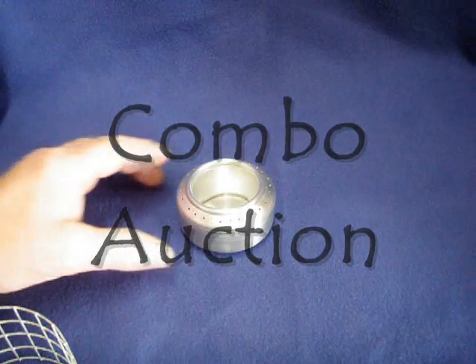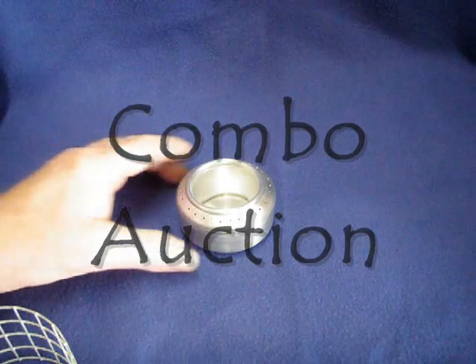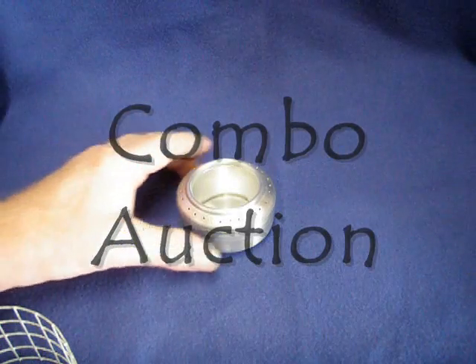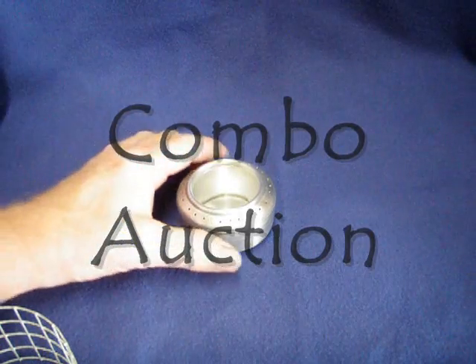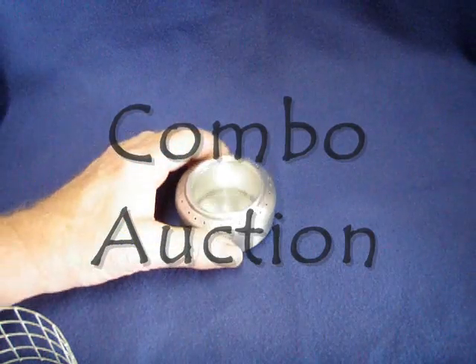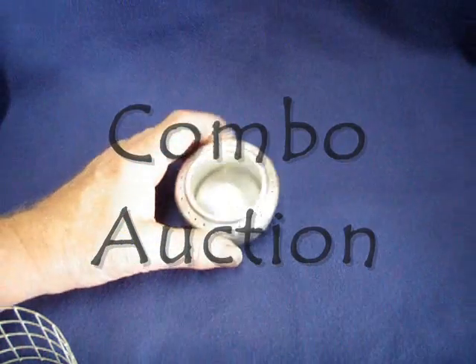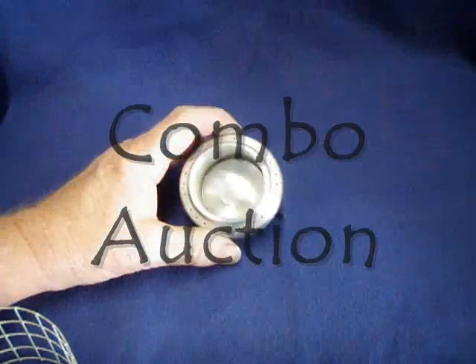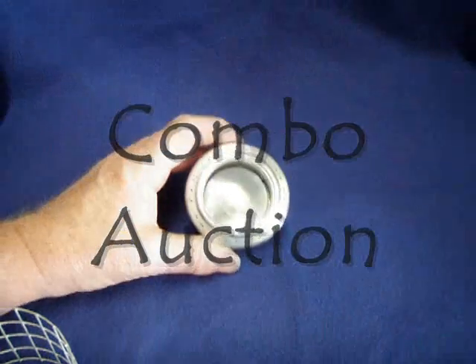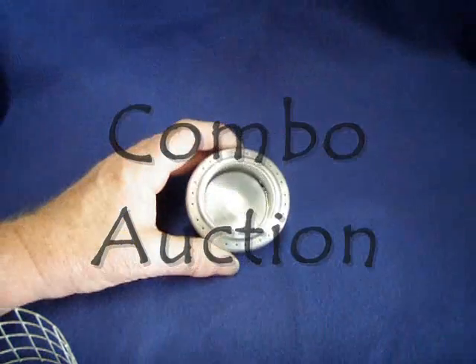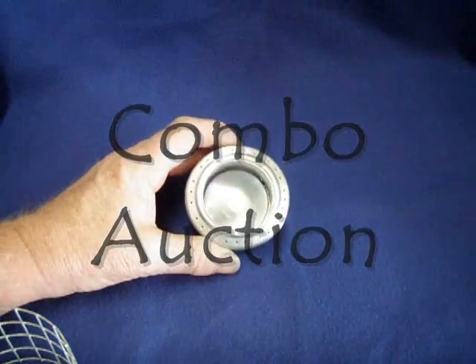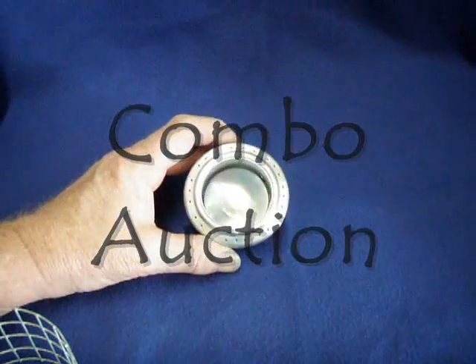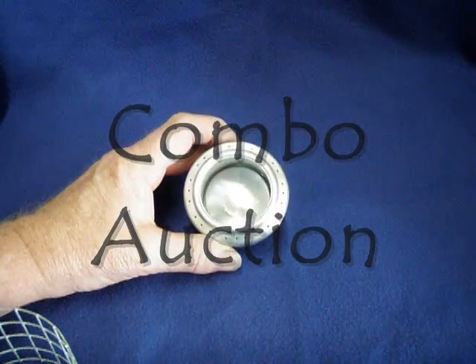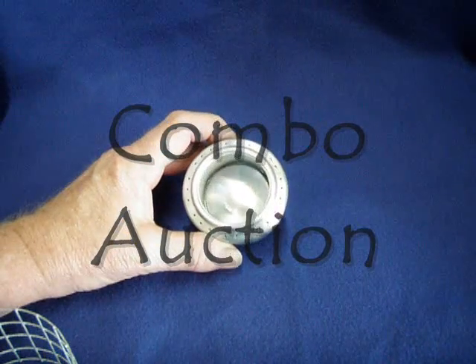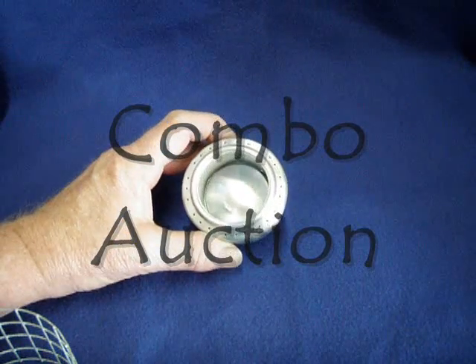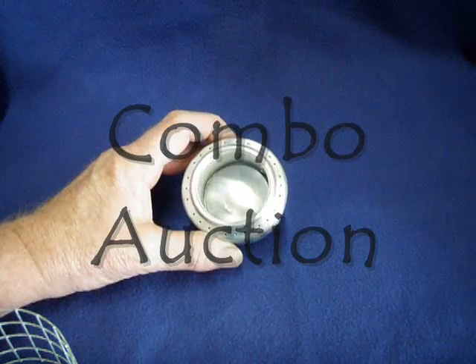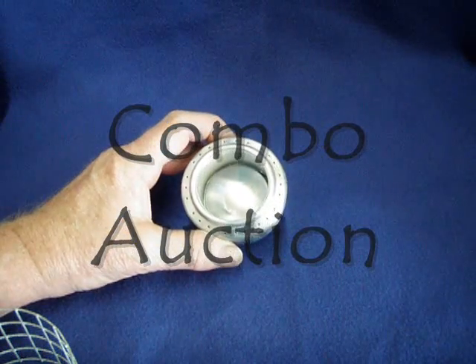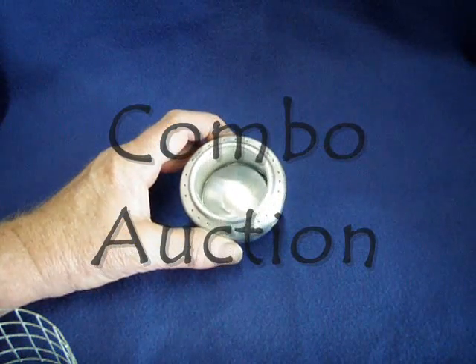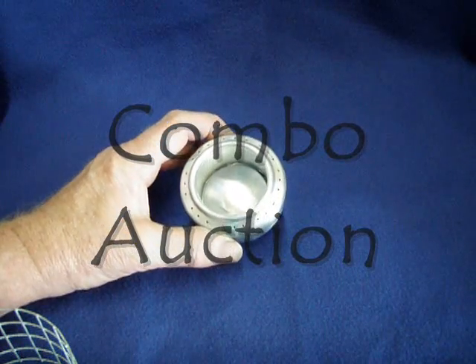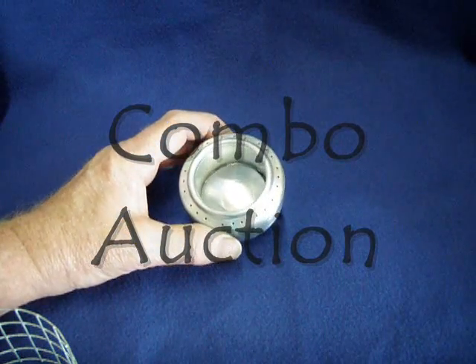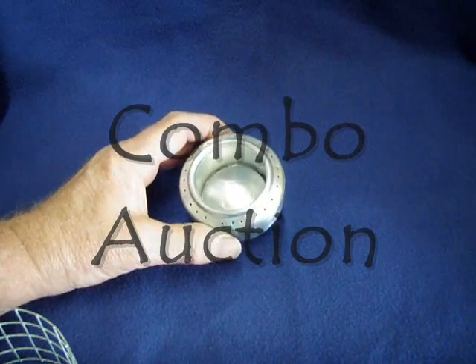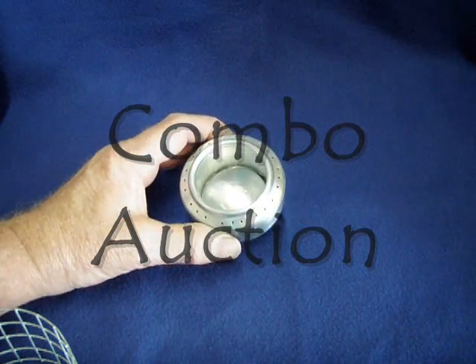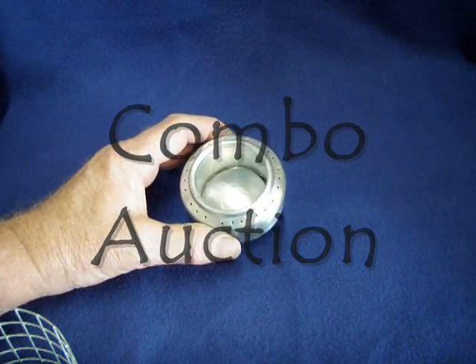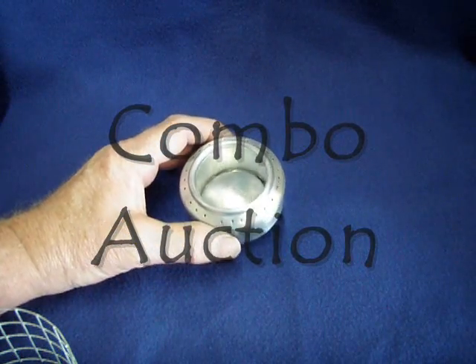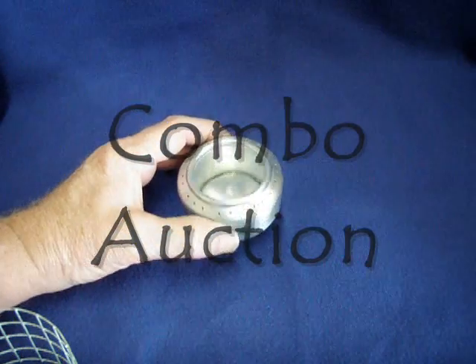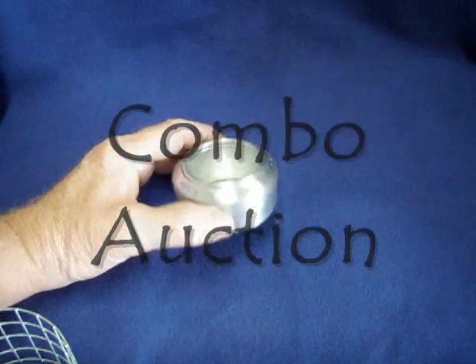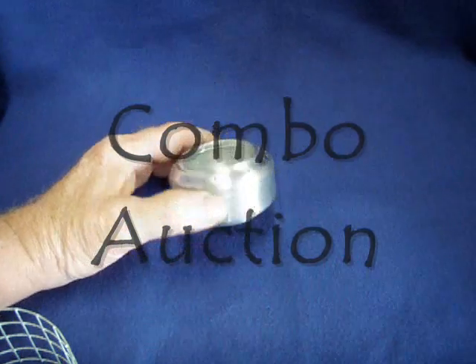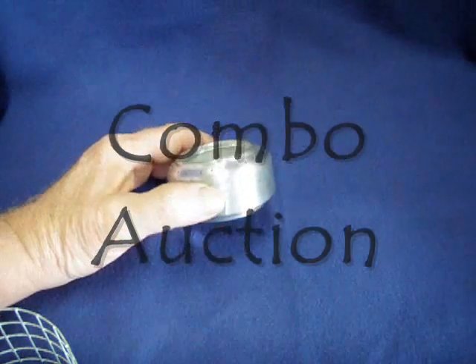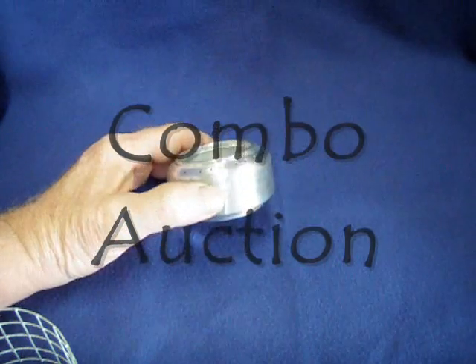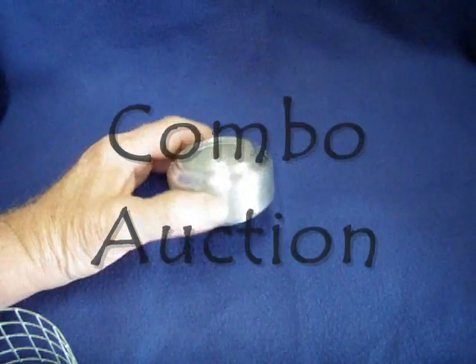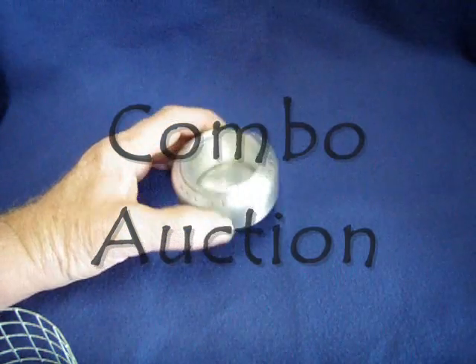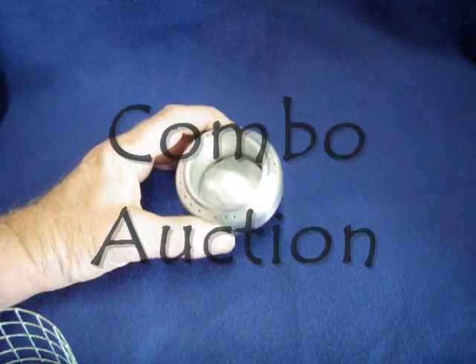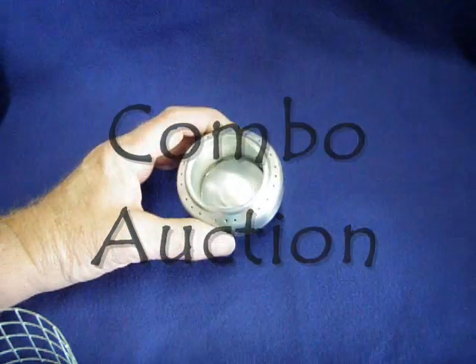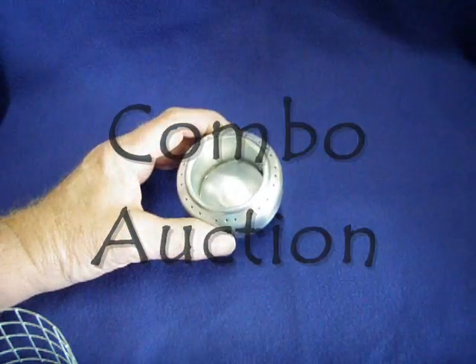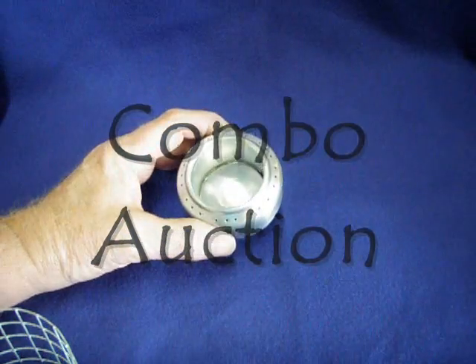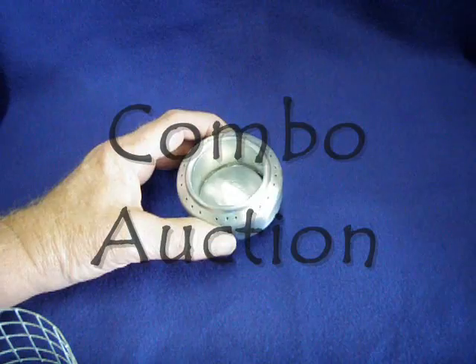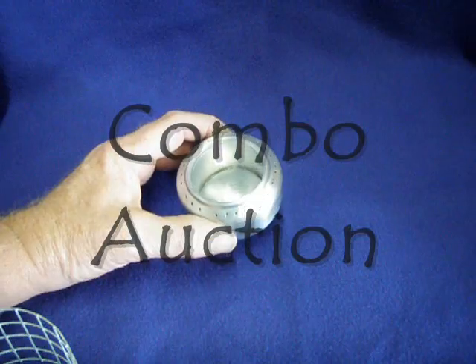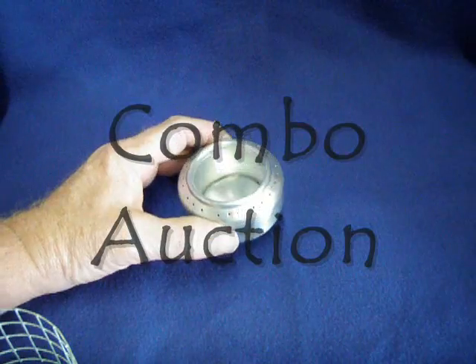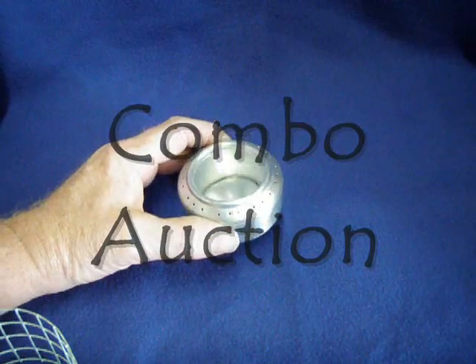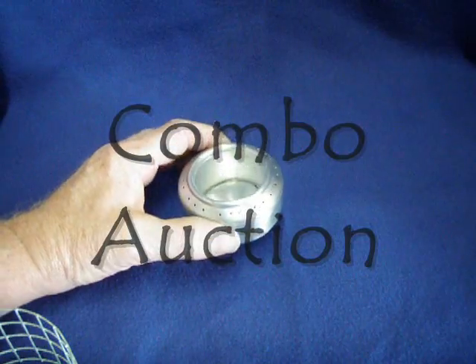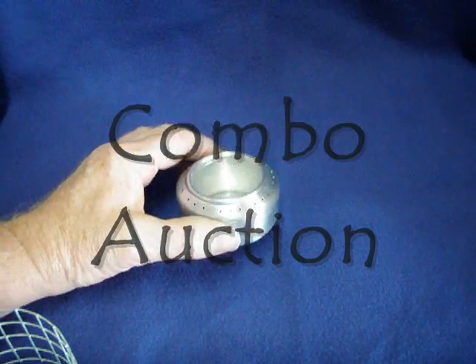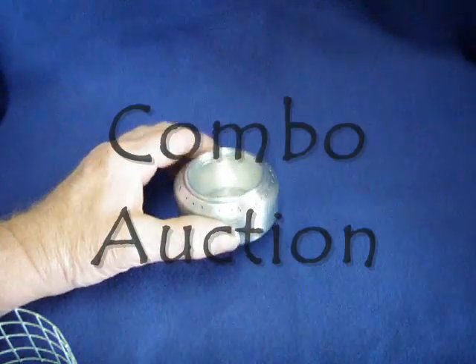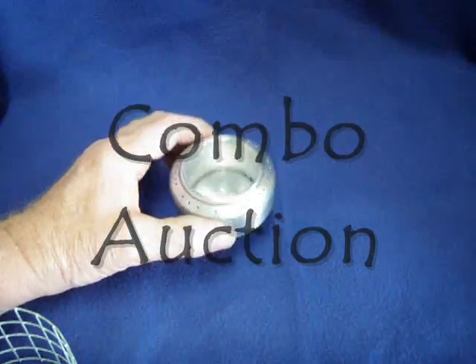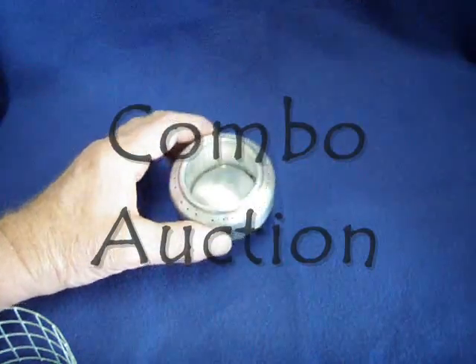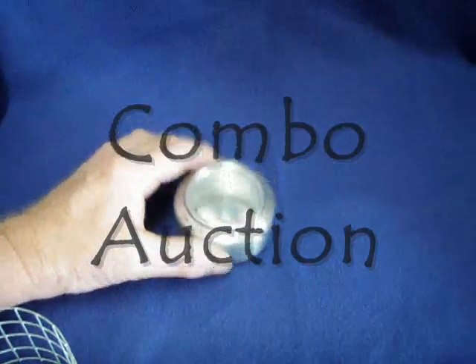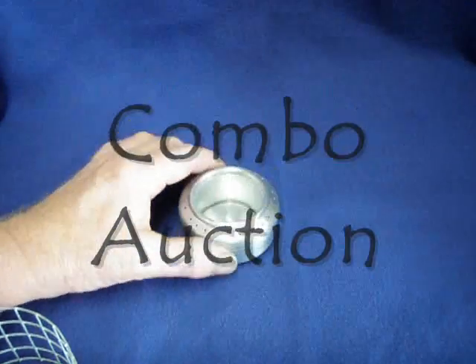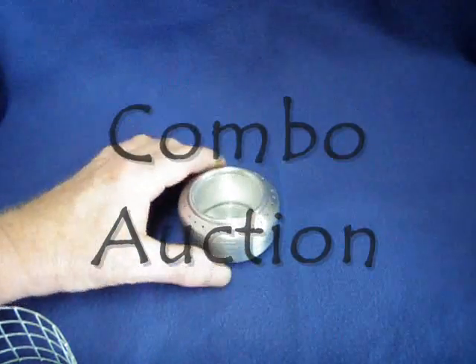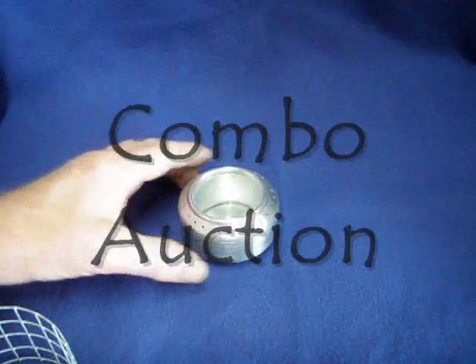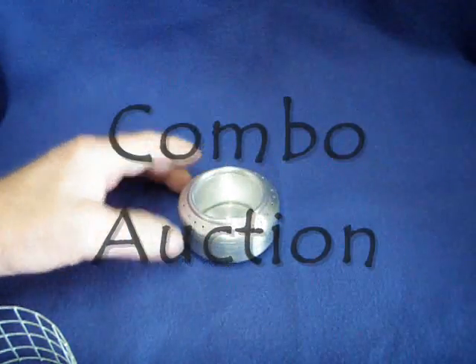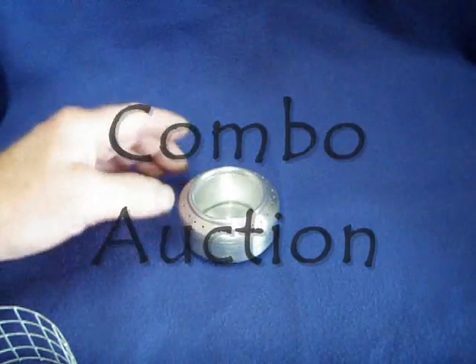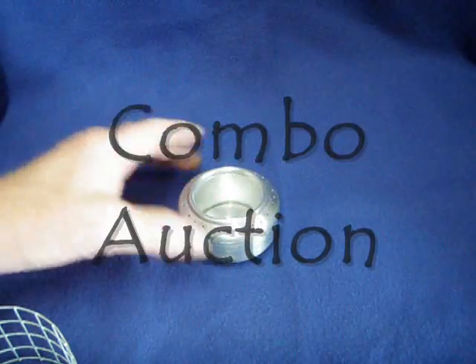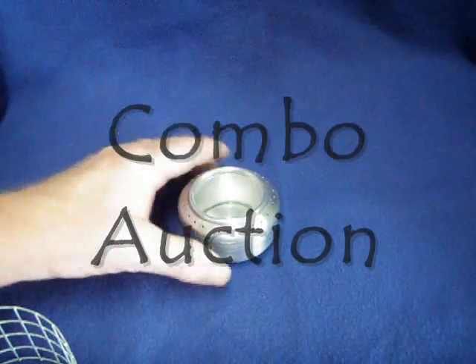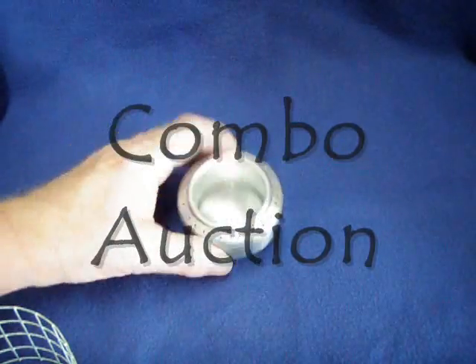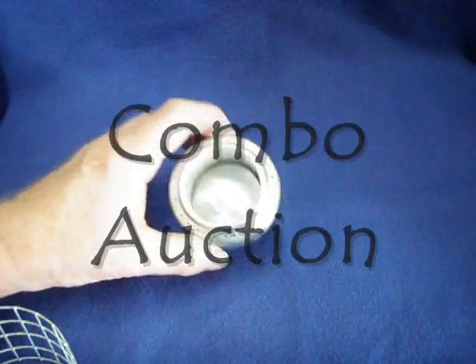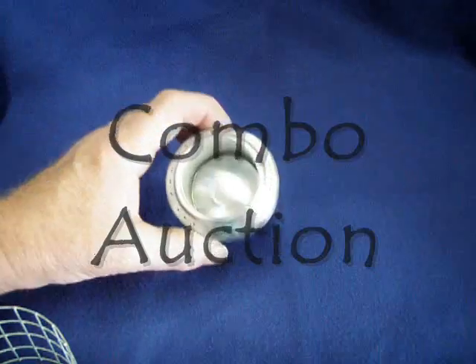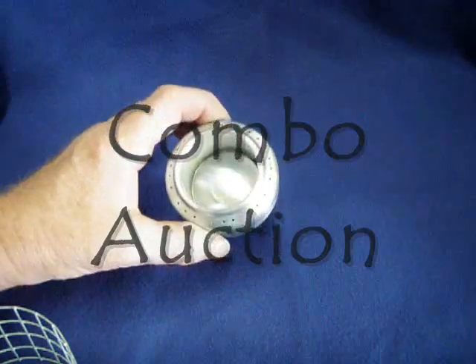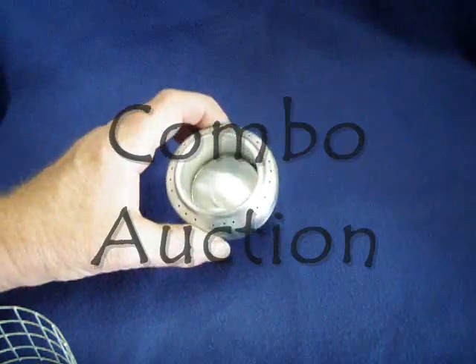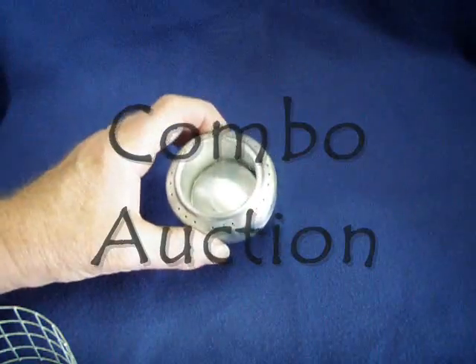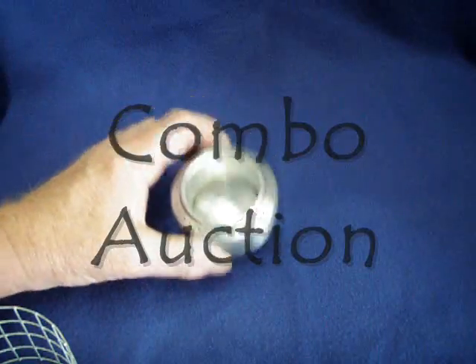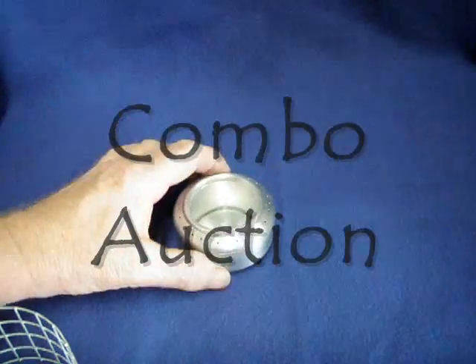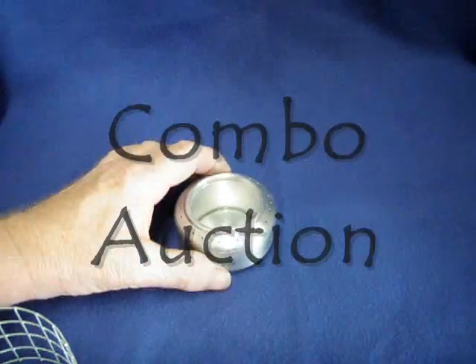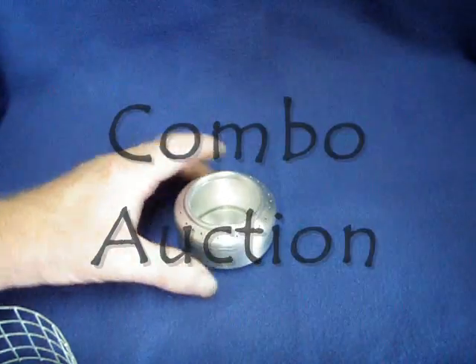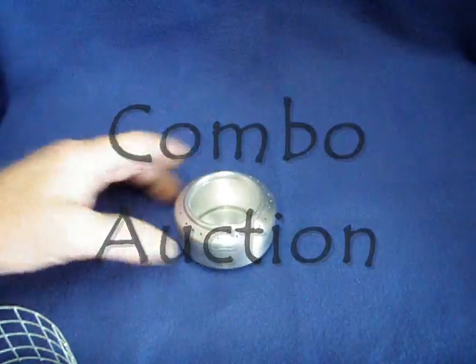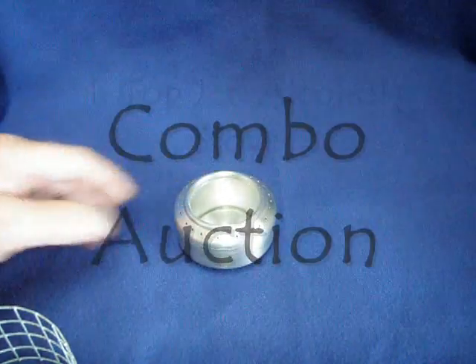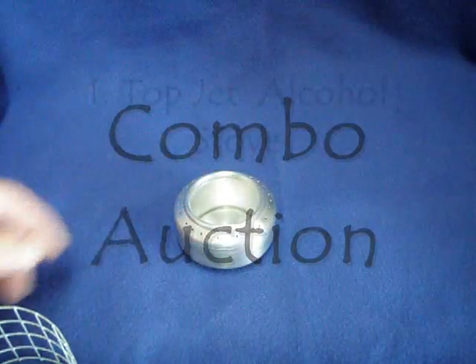Here you go. Here's an auction with a Top Jet stove — an alcohol burning stove that also burns isopropyl alcohol.